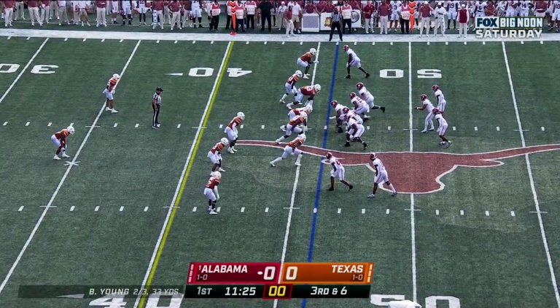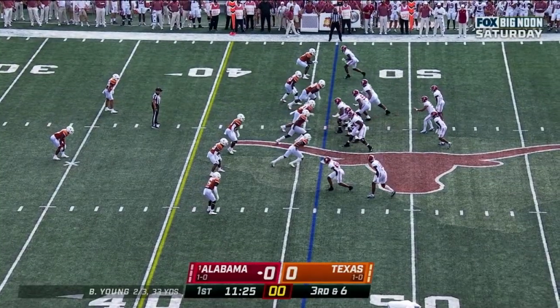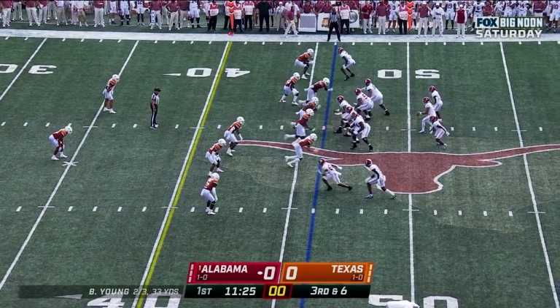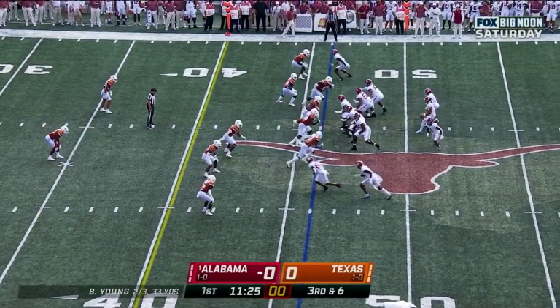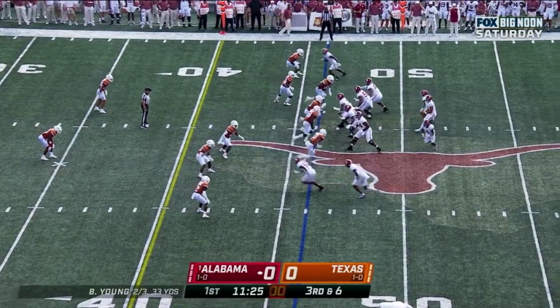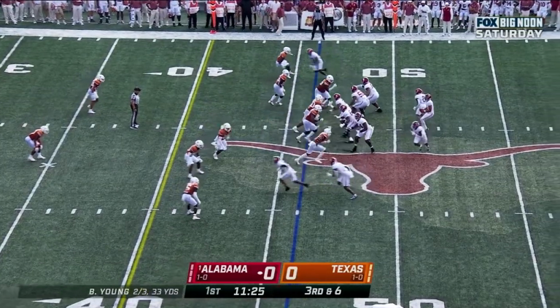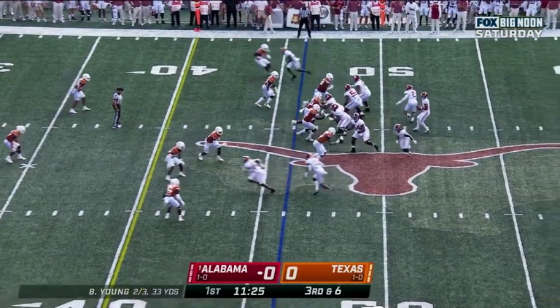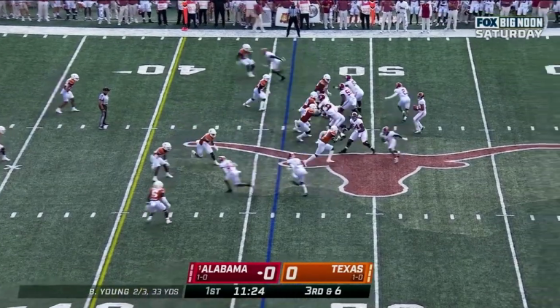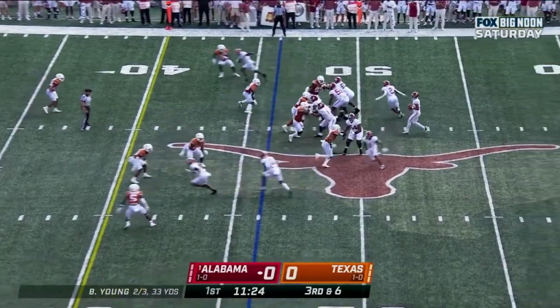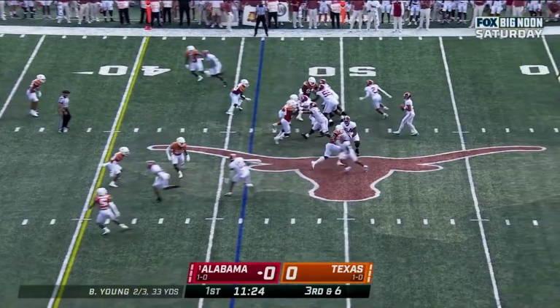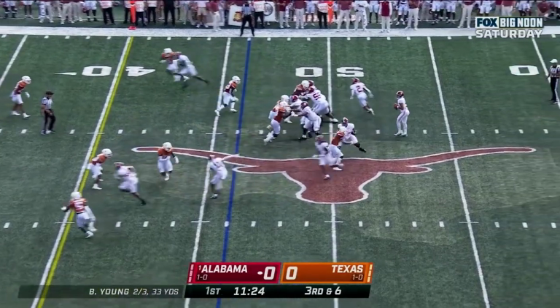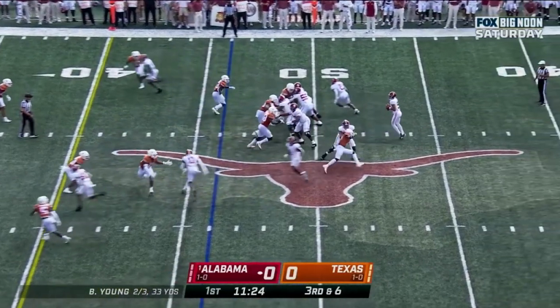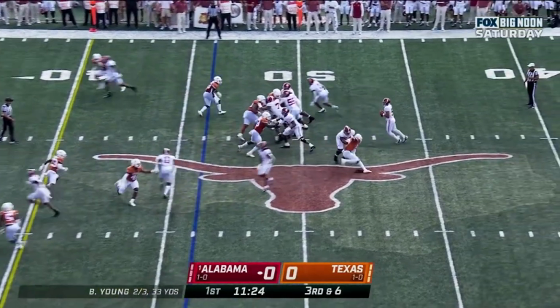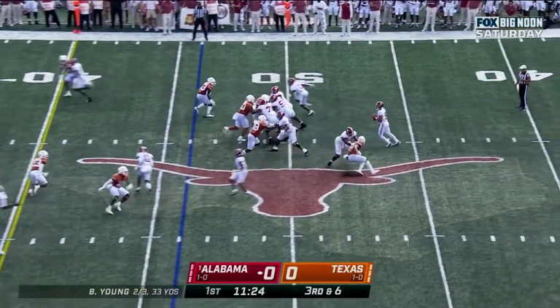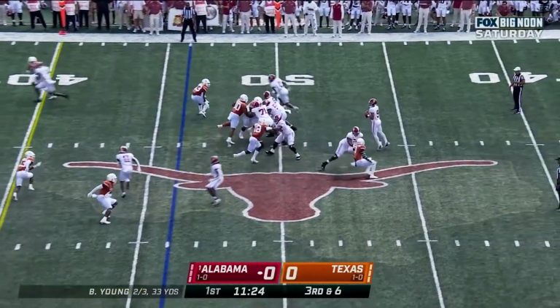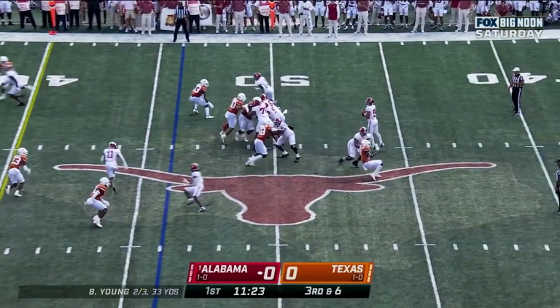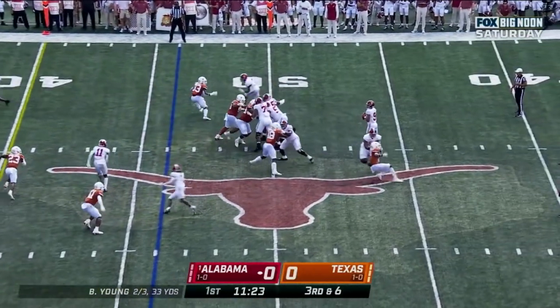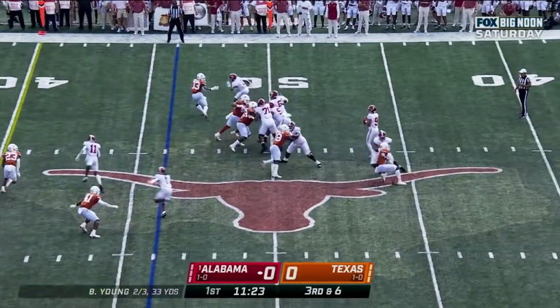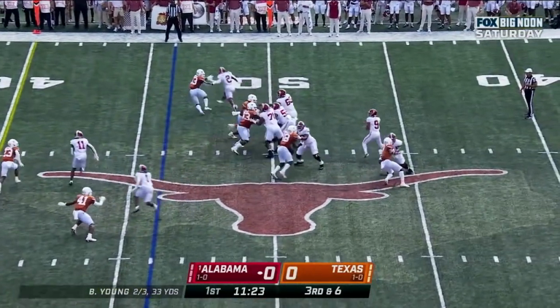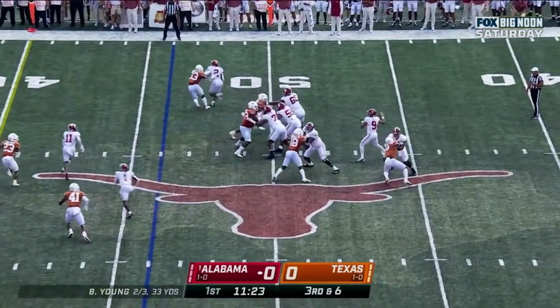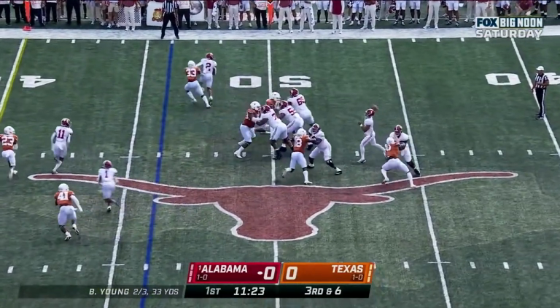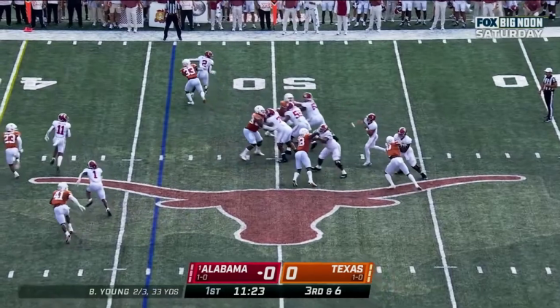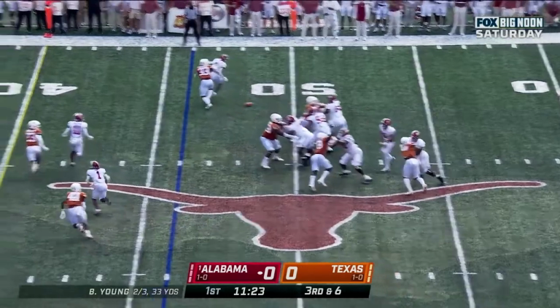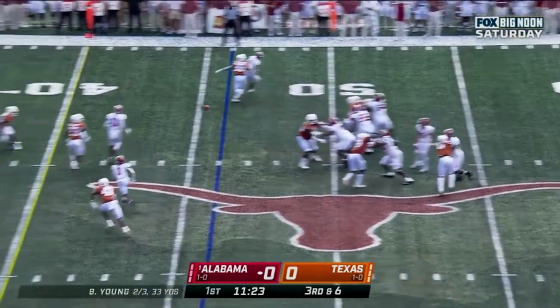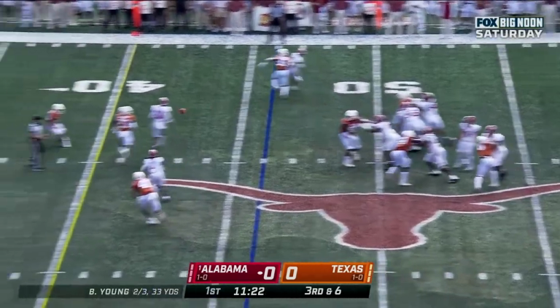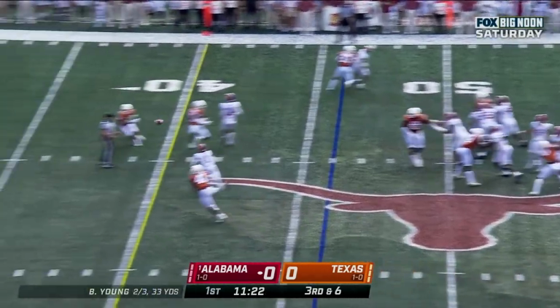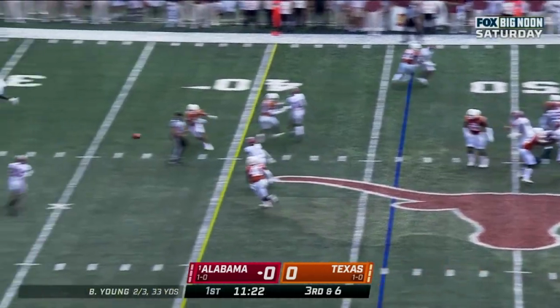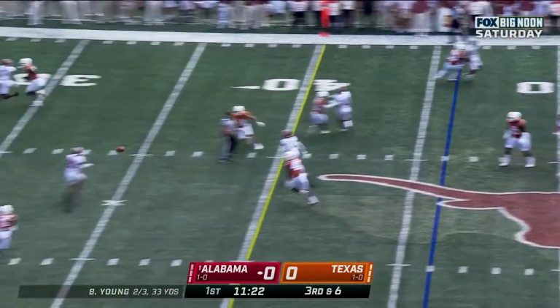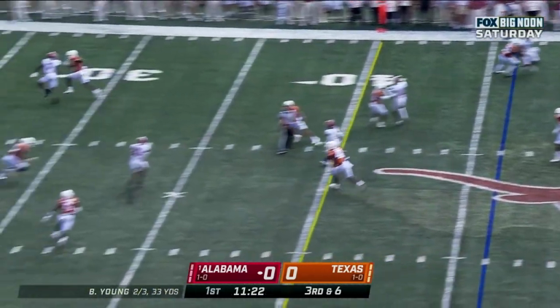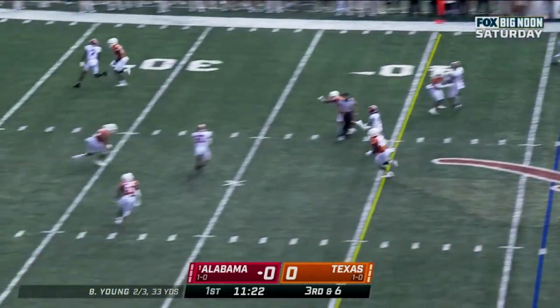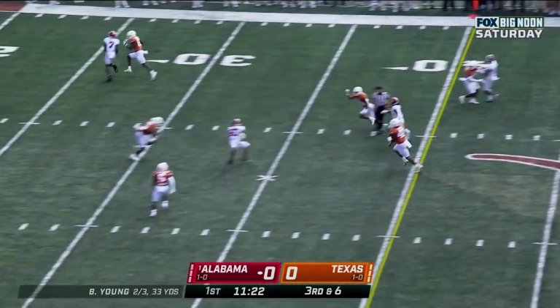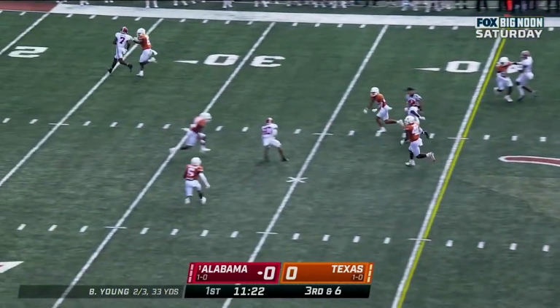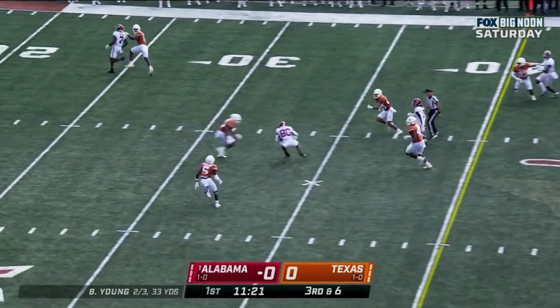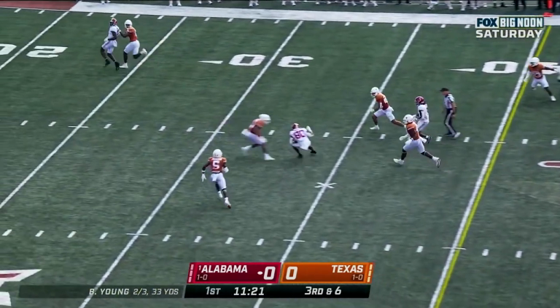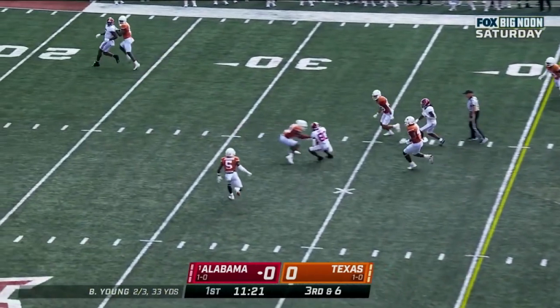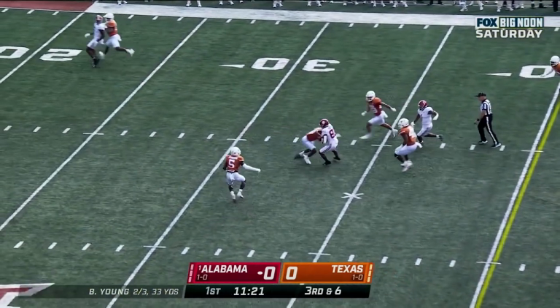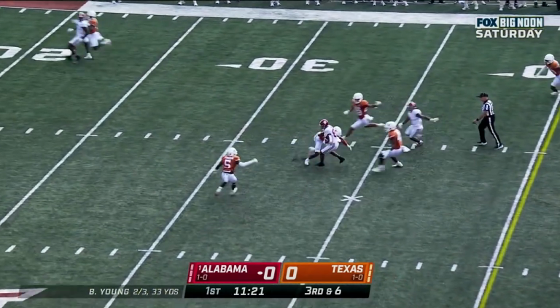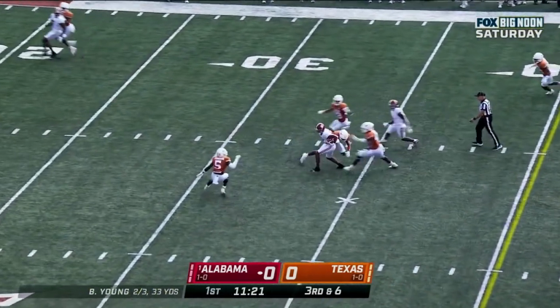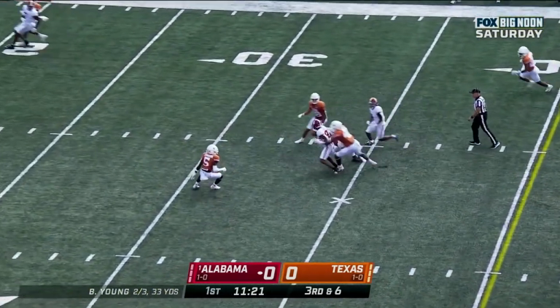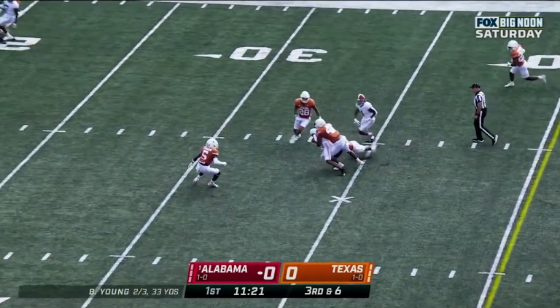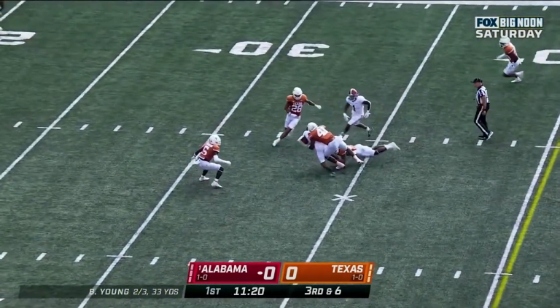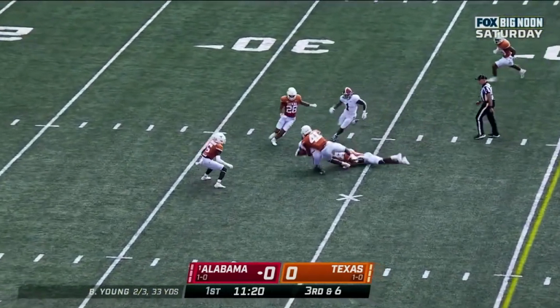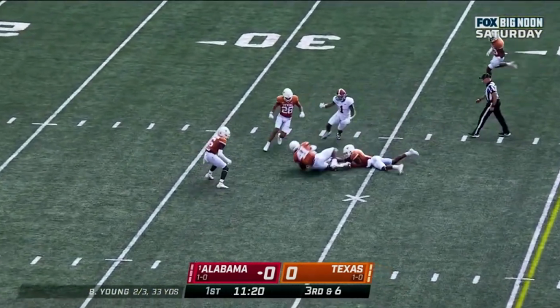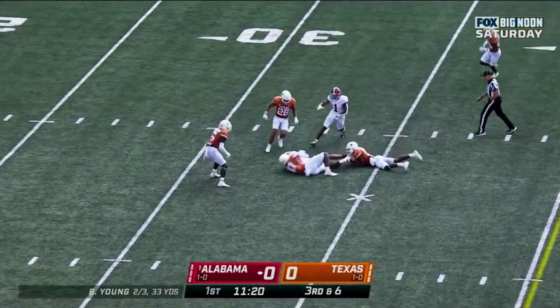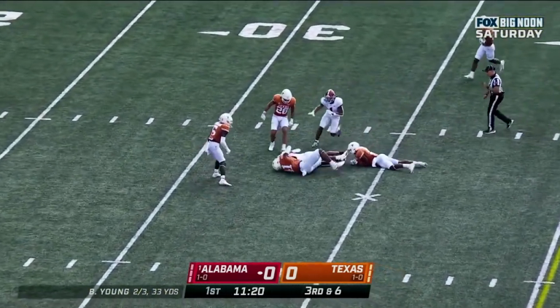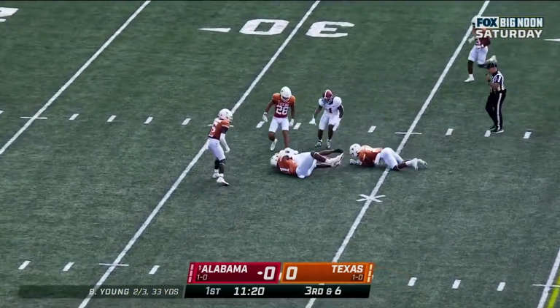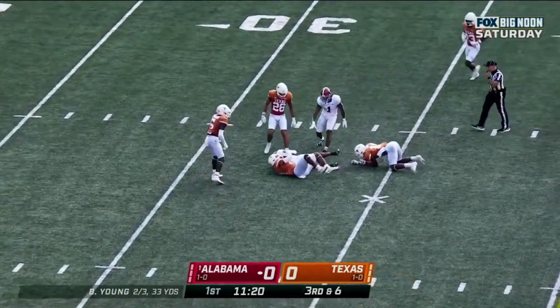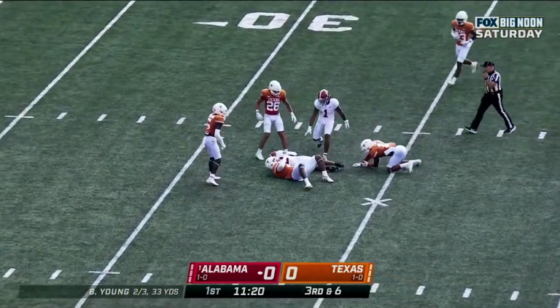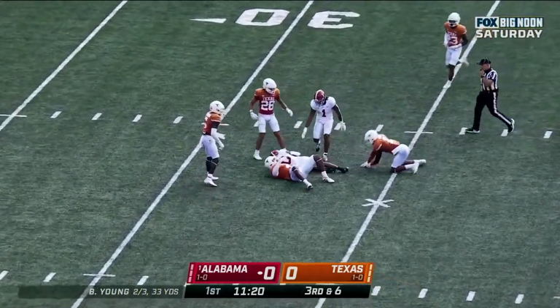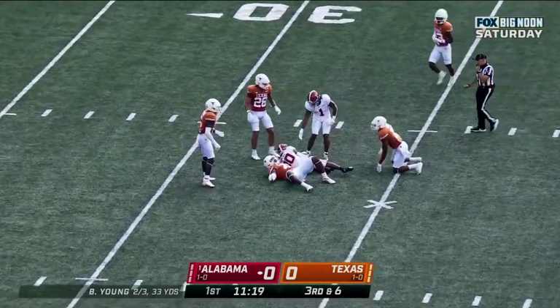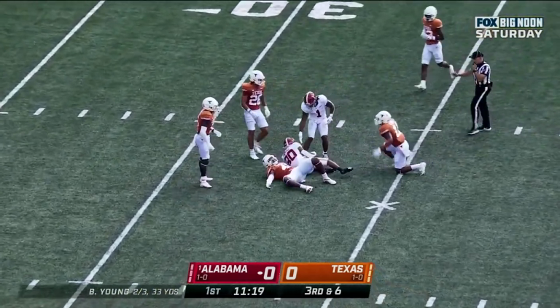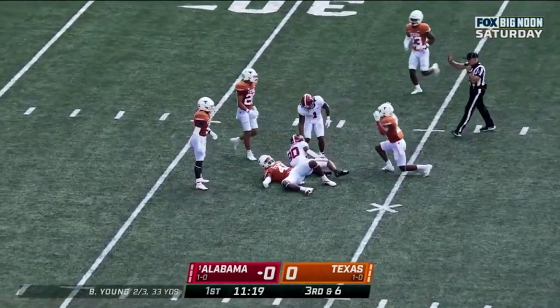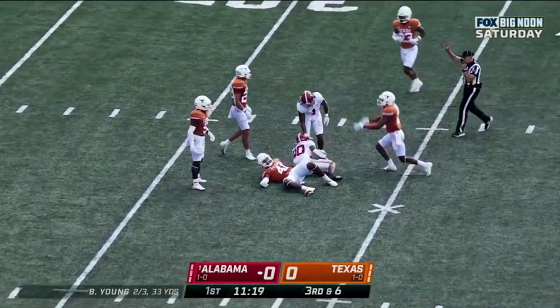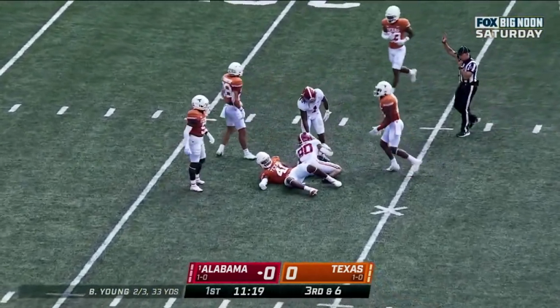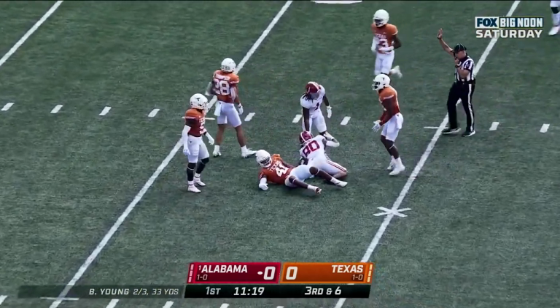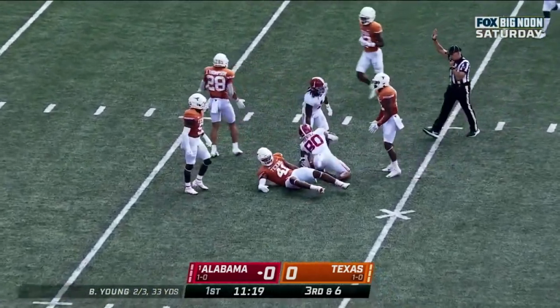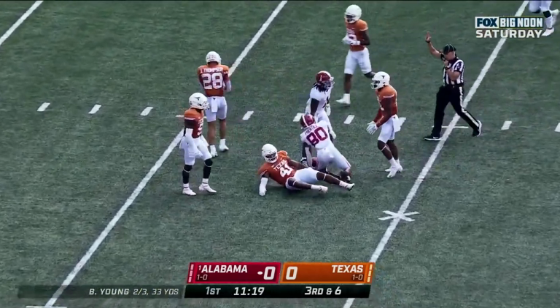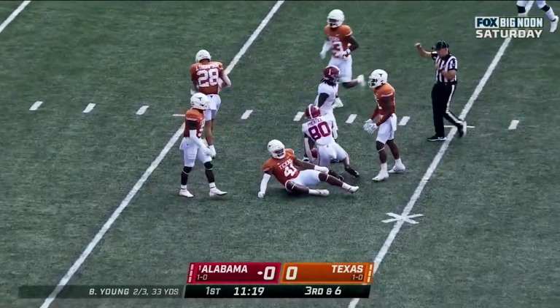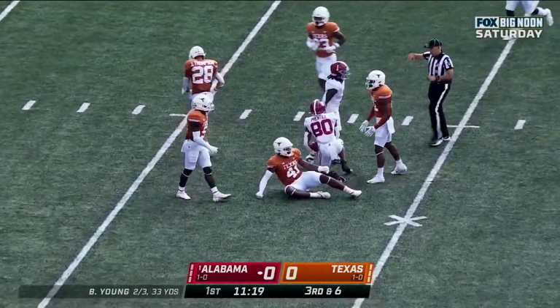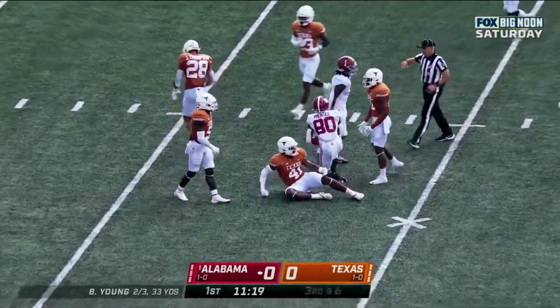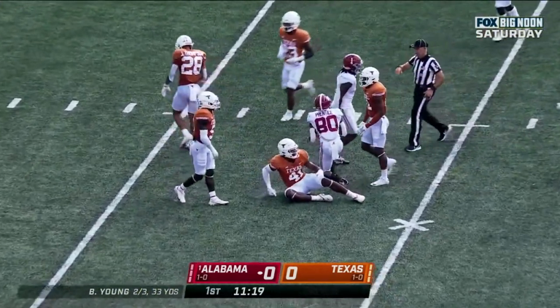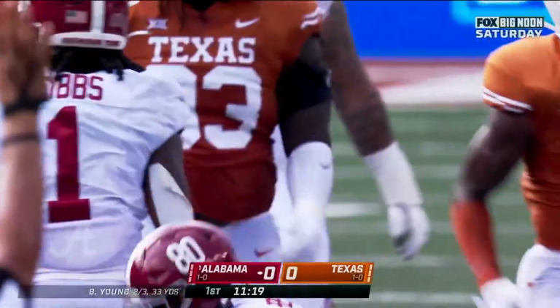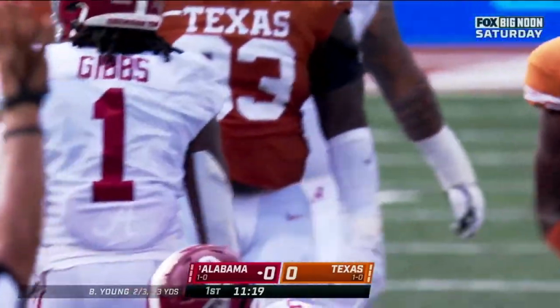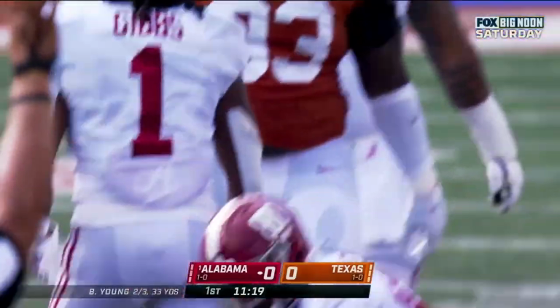Young out of the gun, over the middle. Fires and it's caught — Kobe Prentice, the freshman.